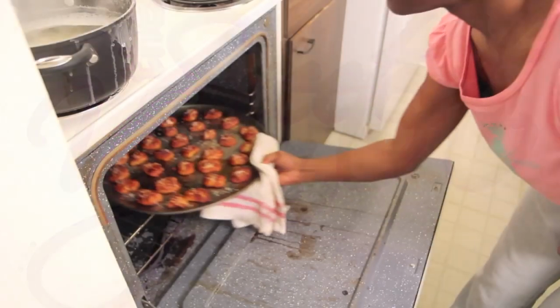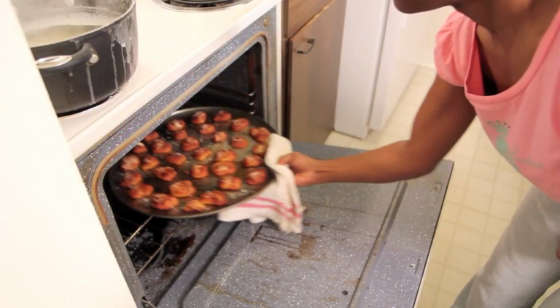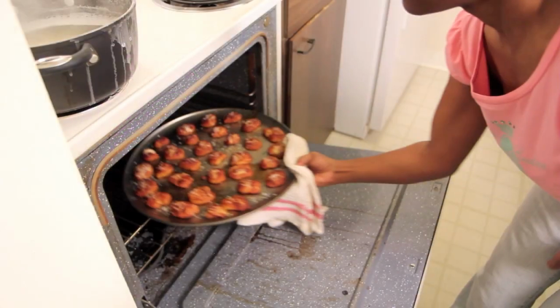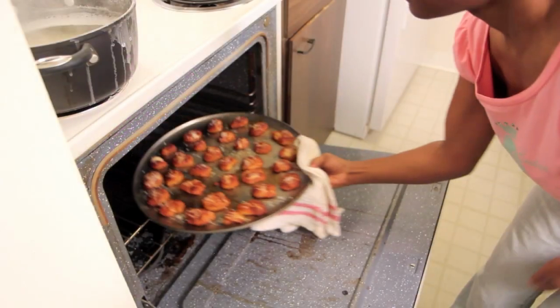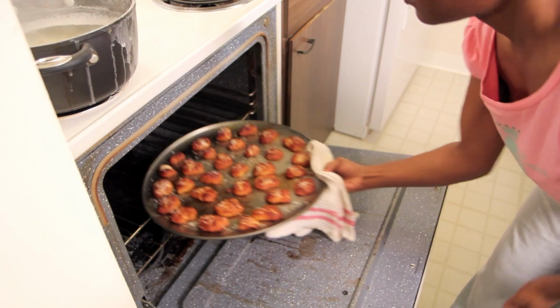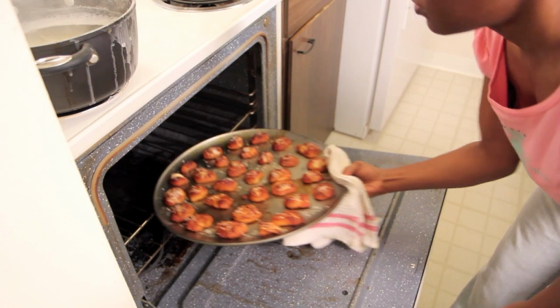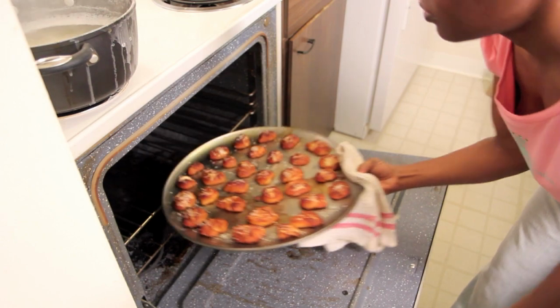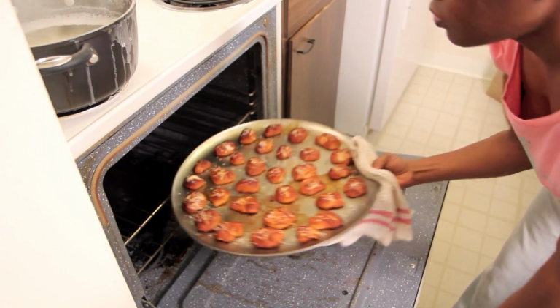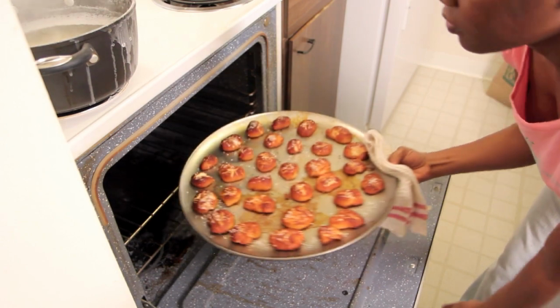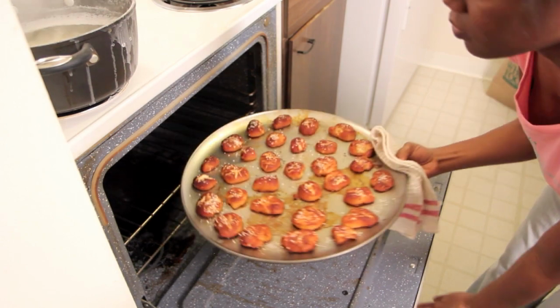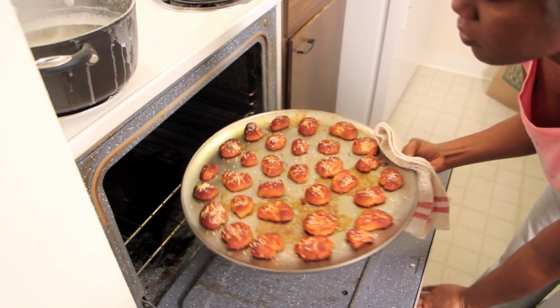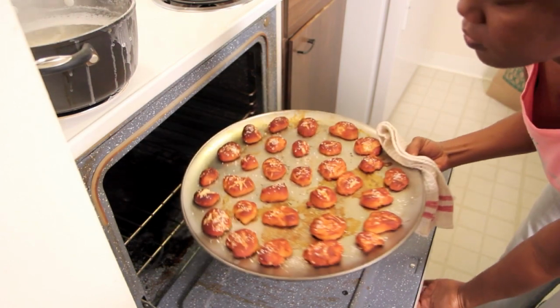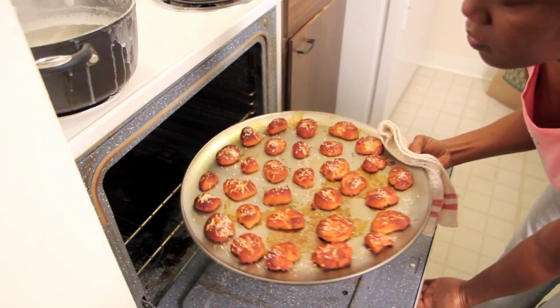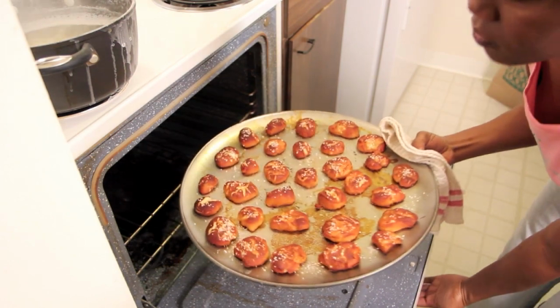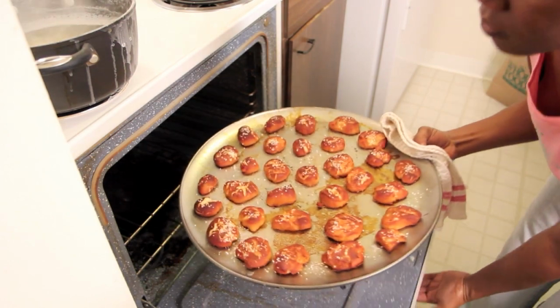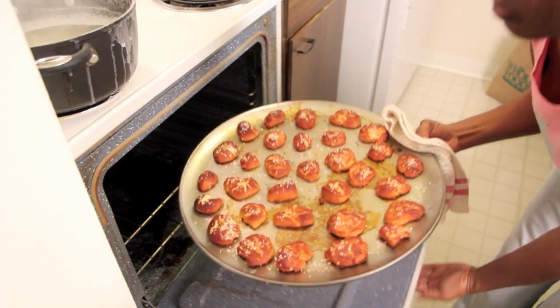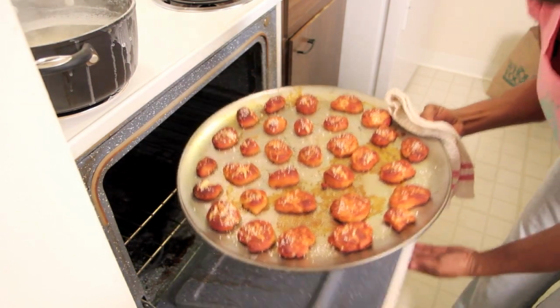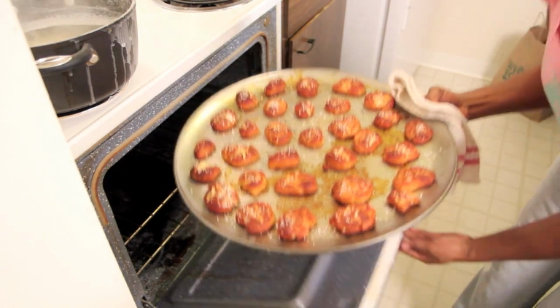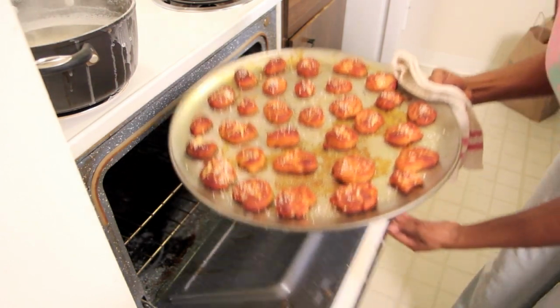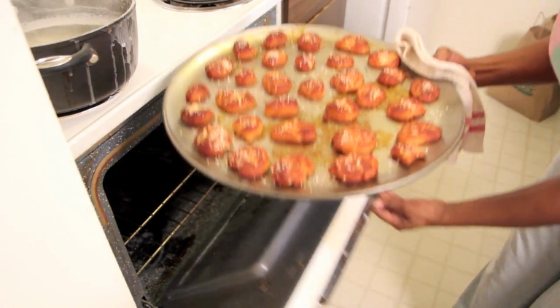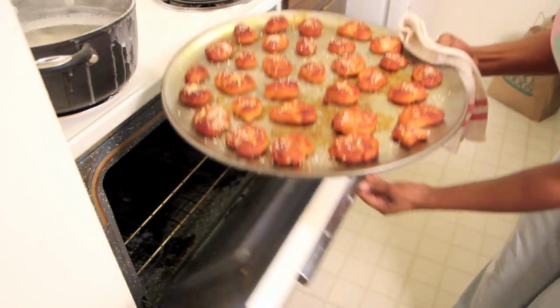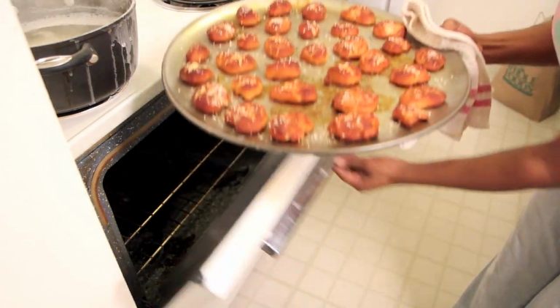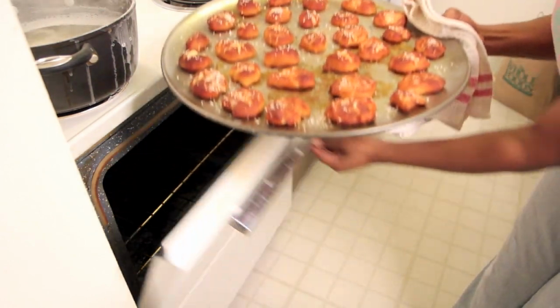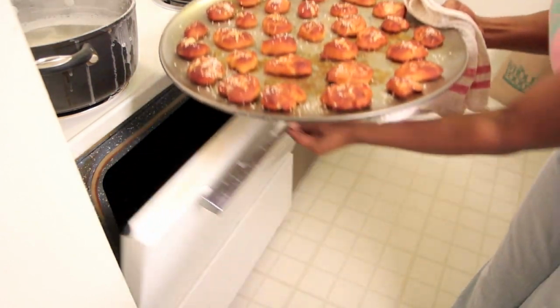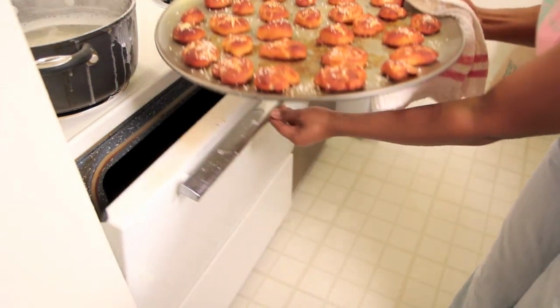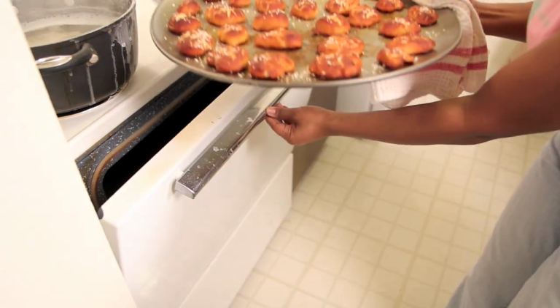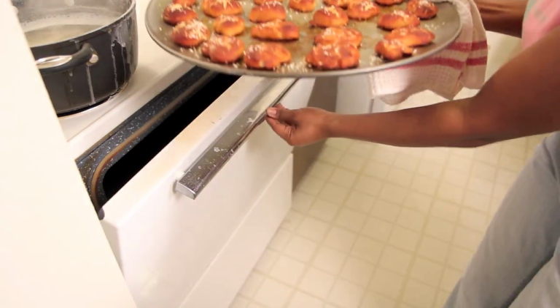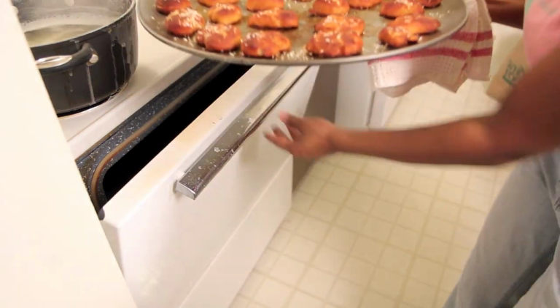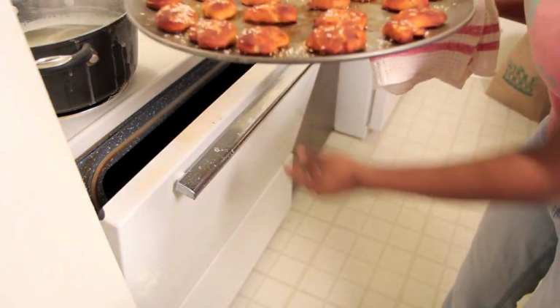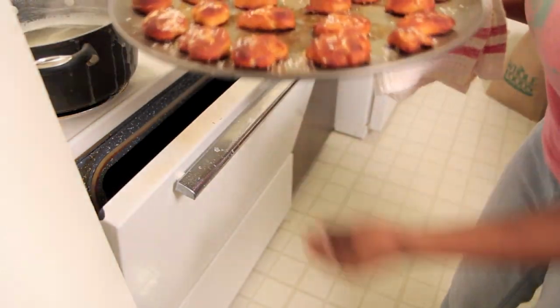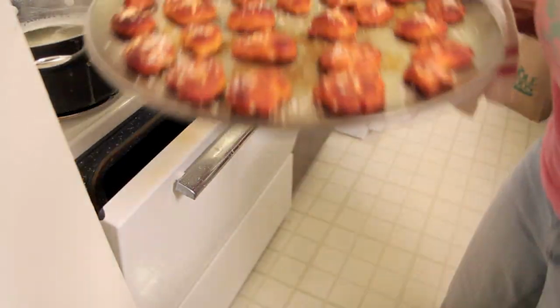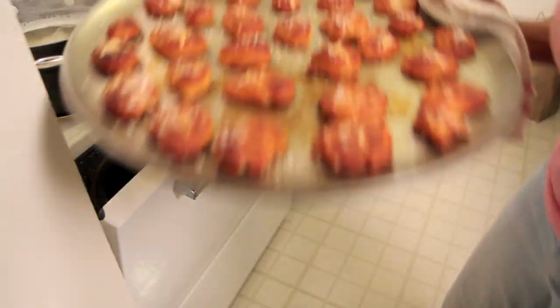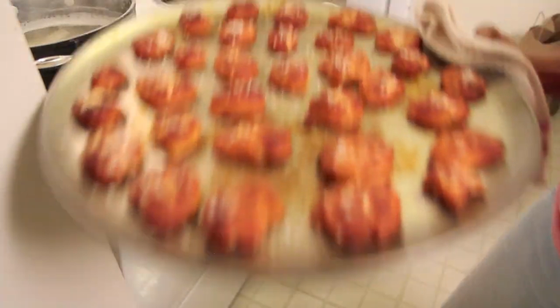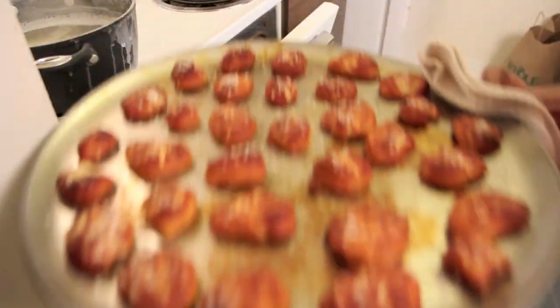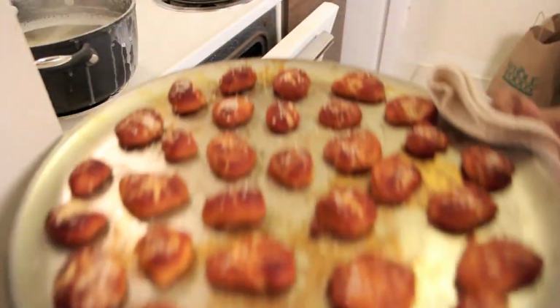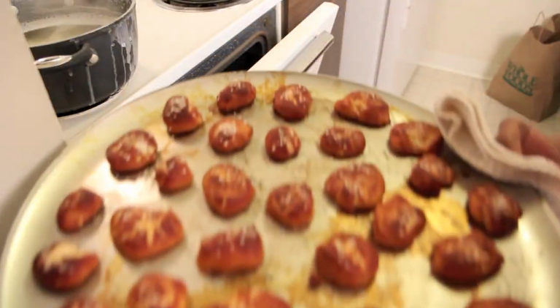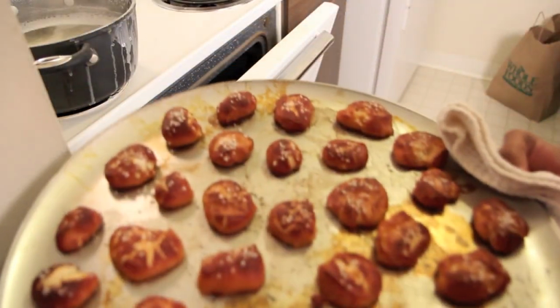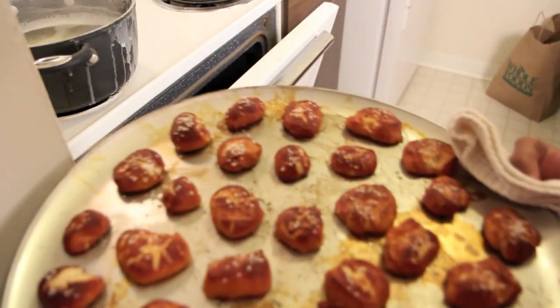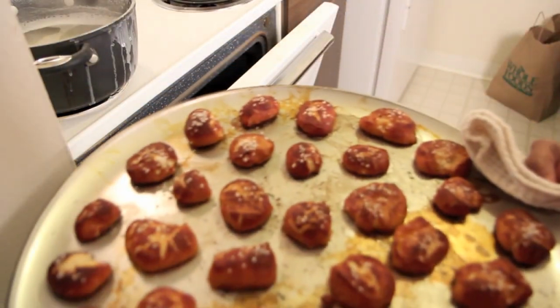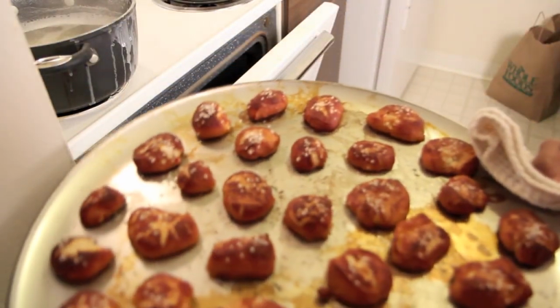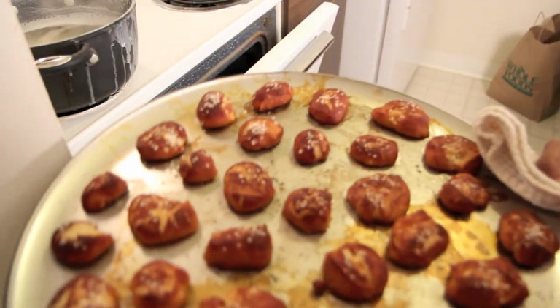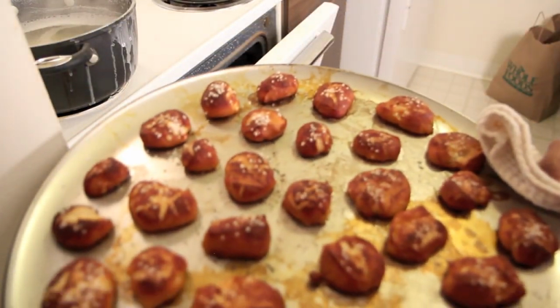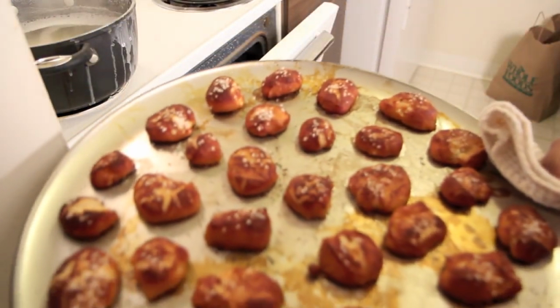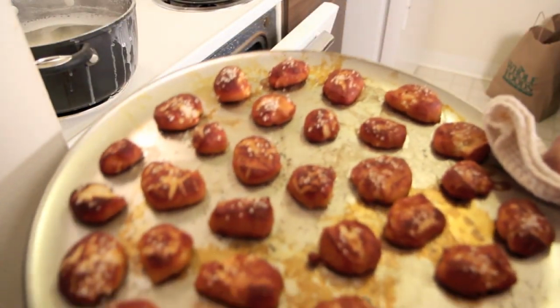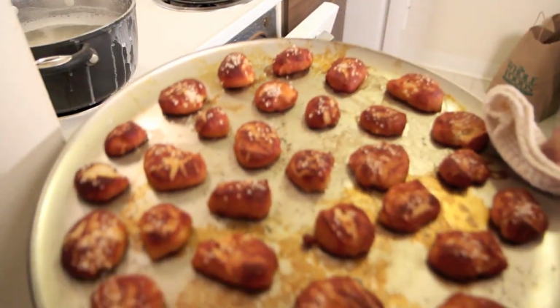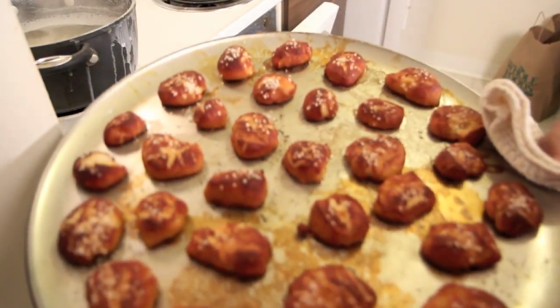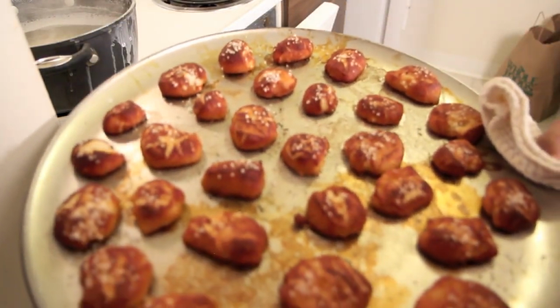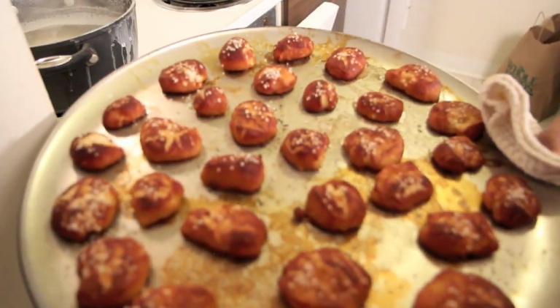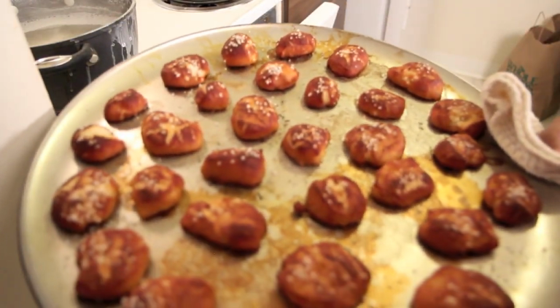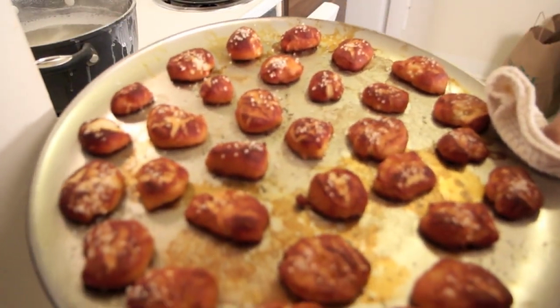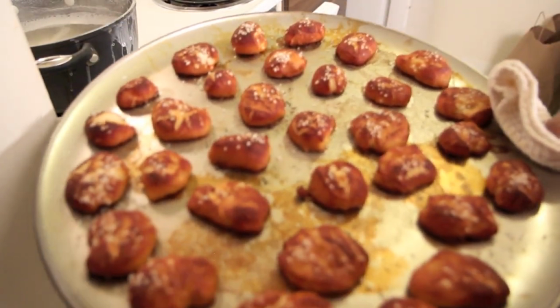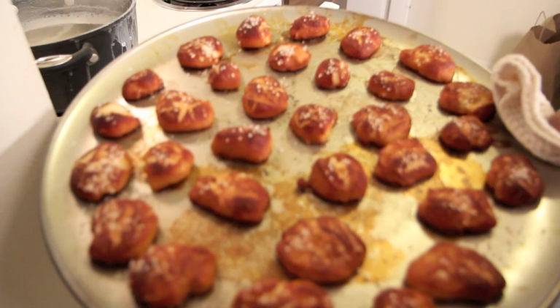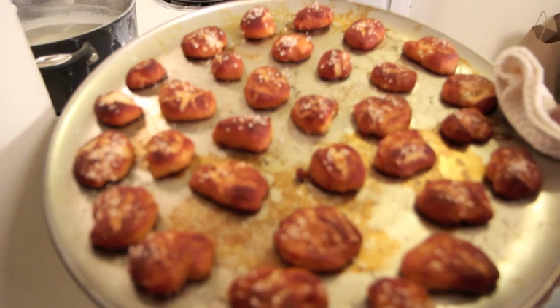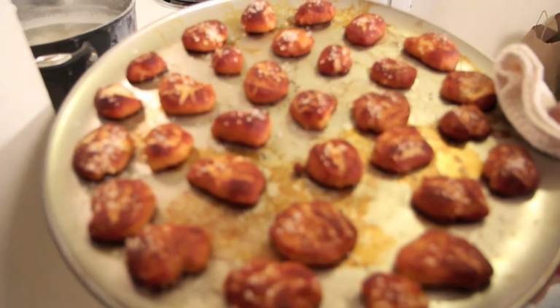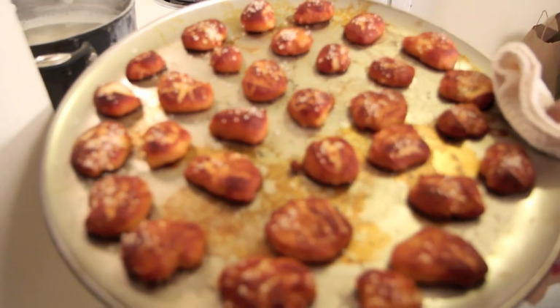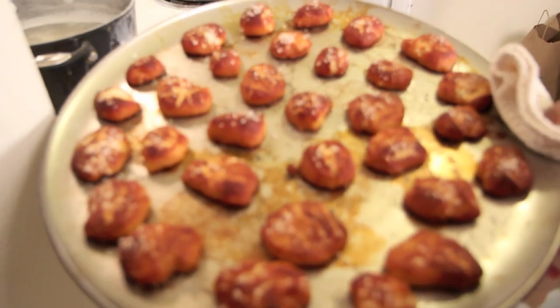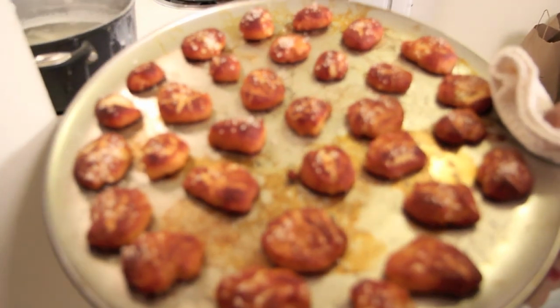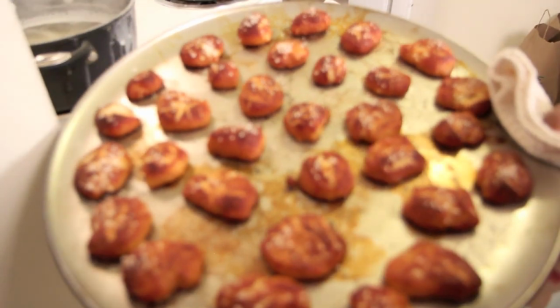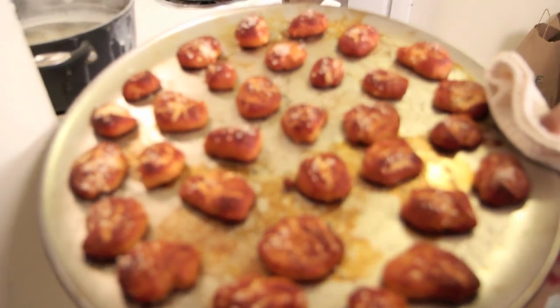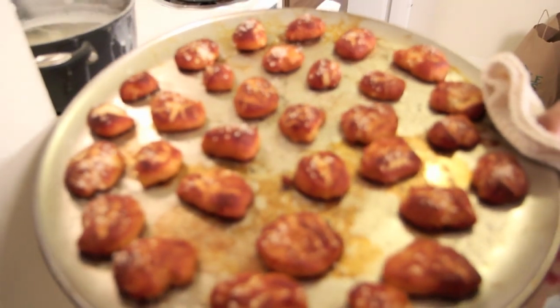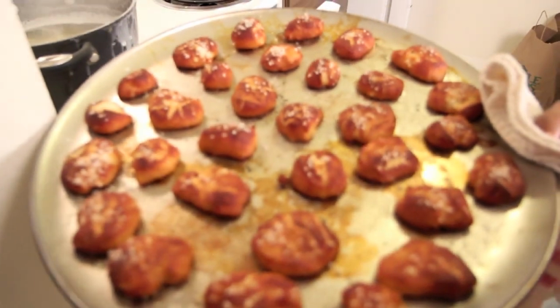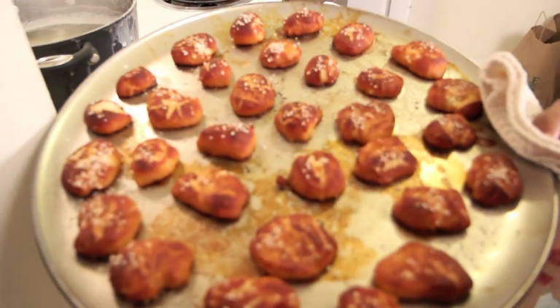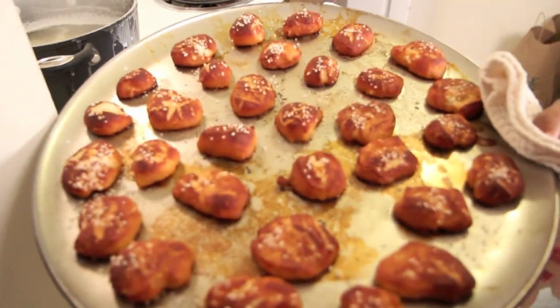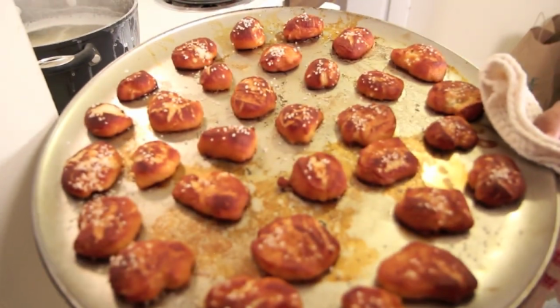And if you missed my last video, click anywhere on the screen to go to my vegan pretzel bites for the Super Bowl. Bye!